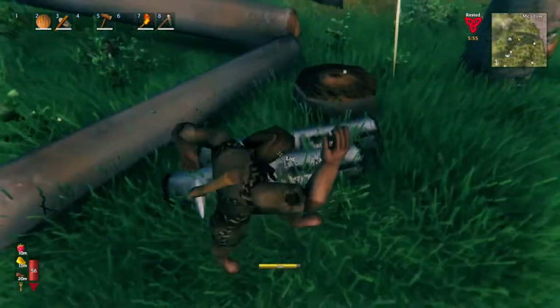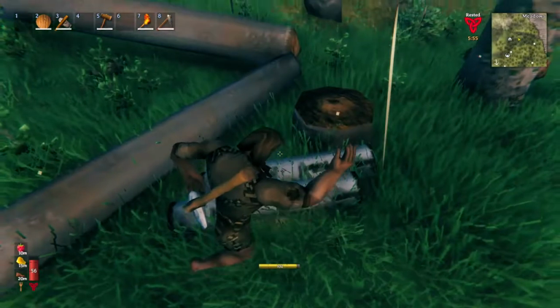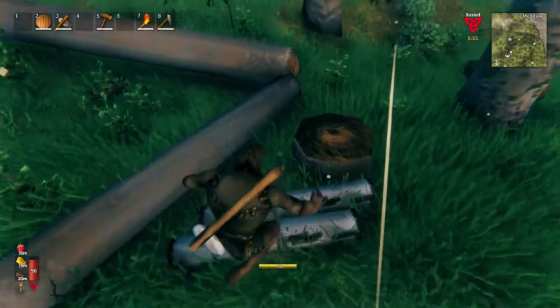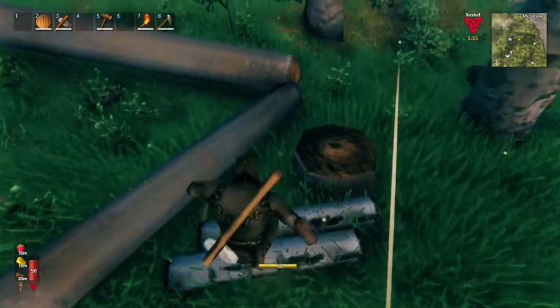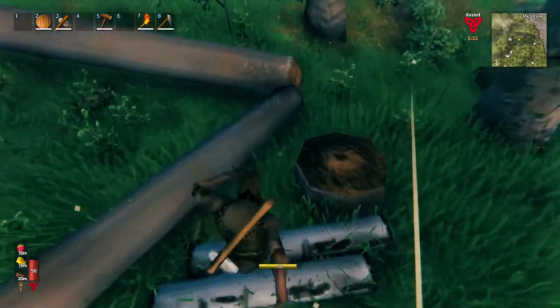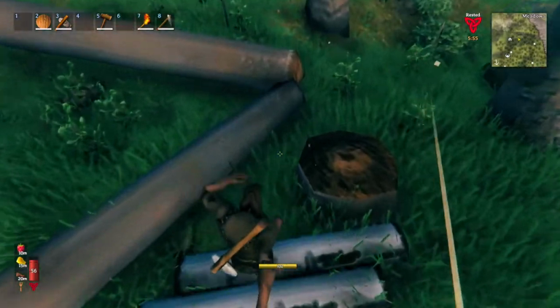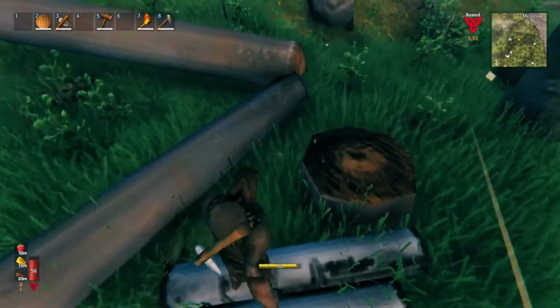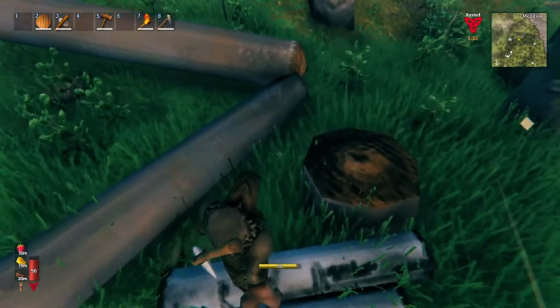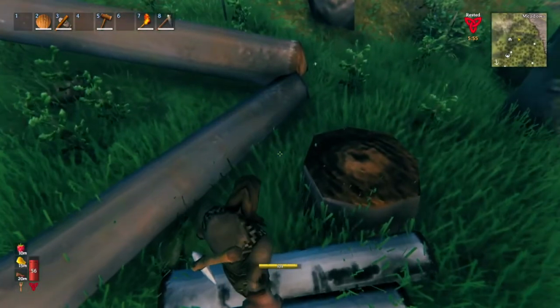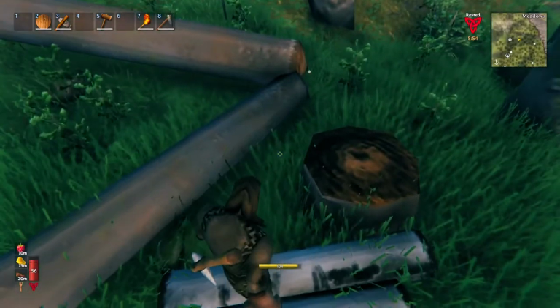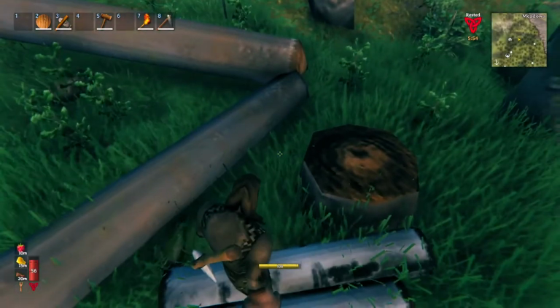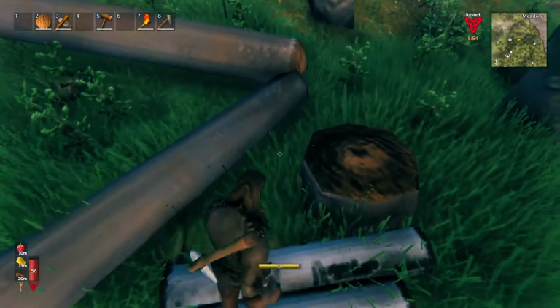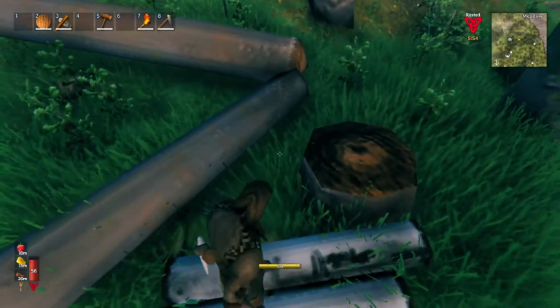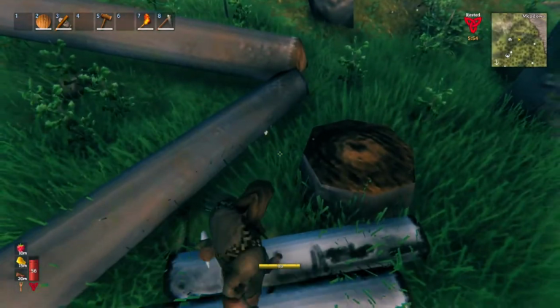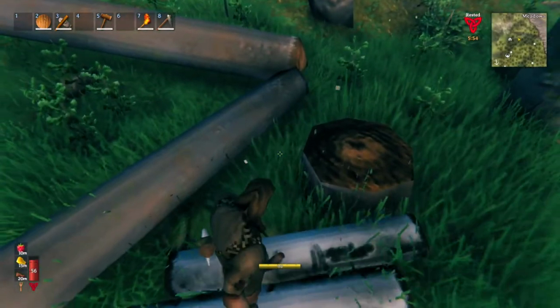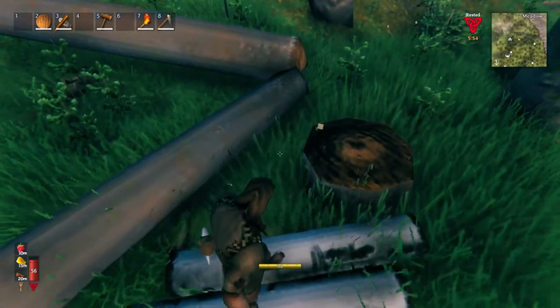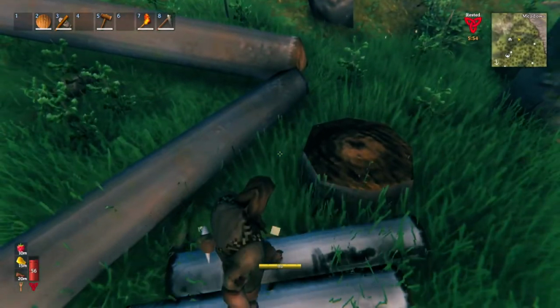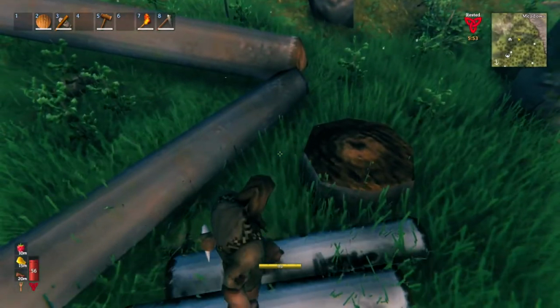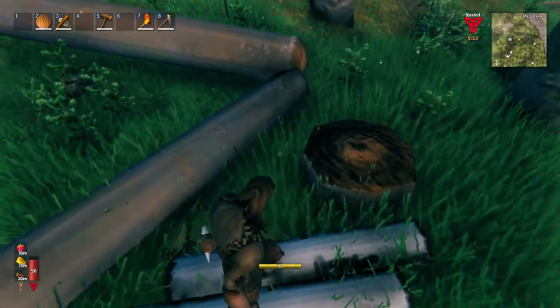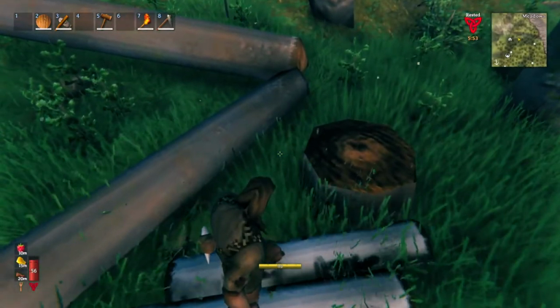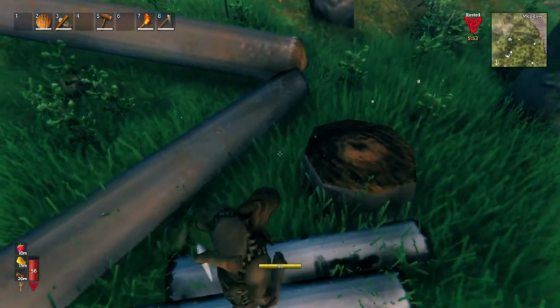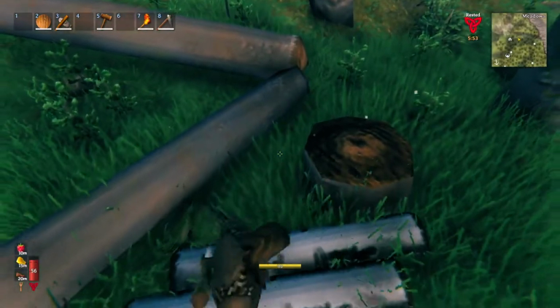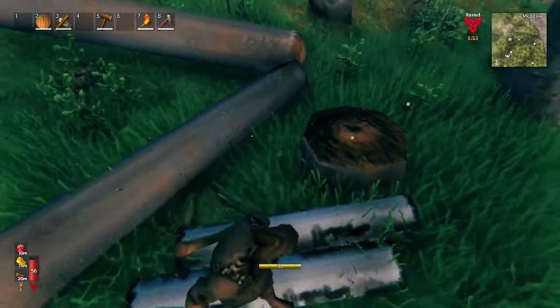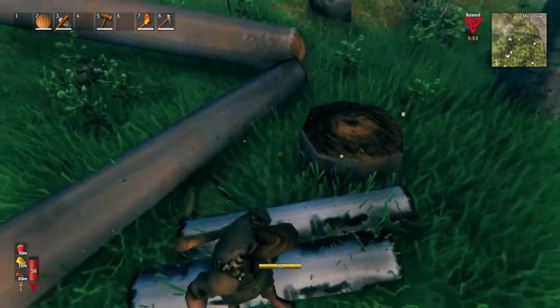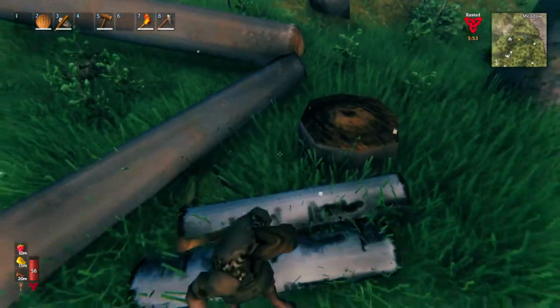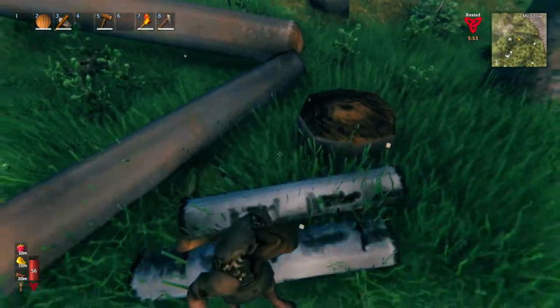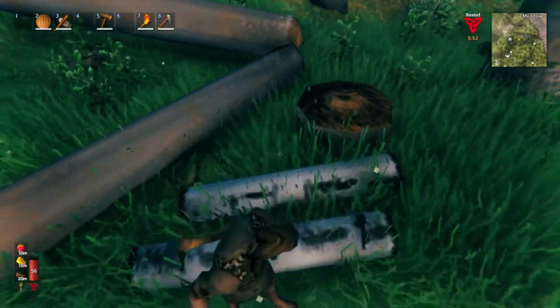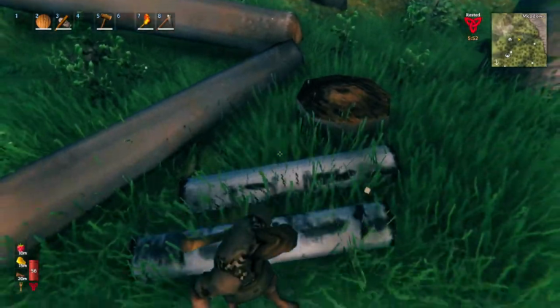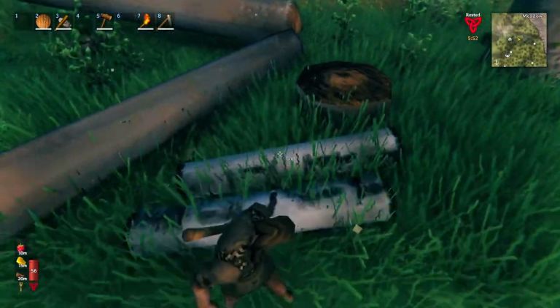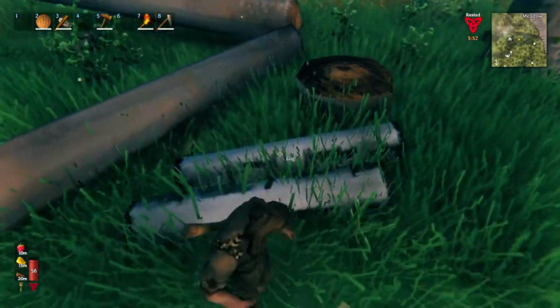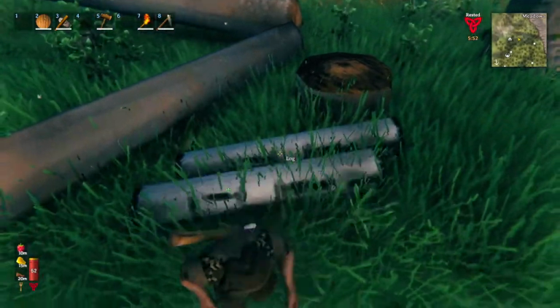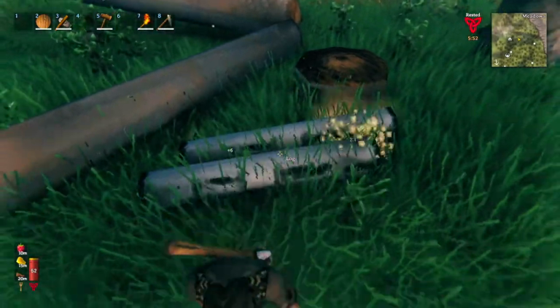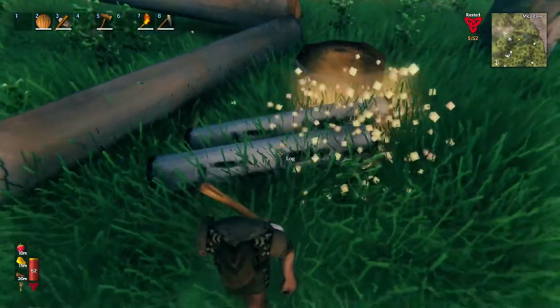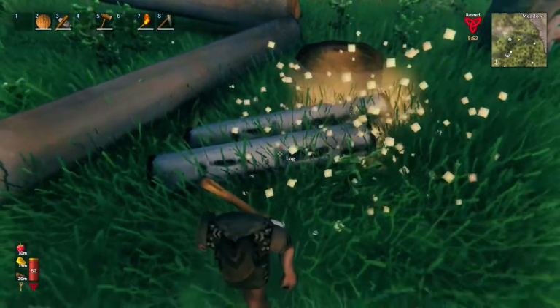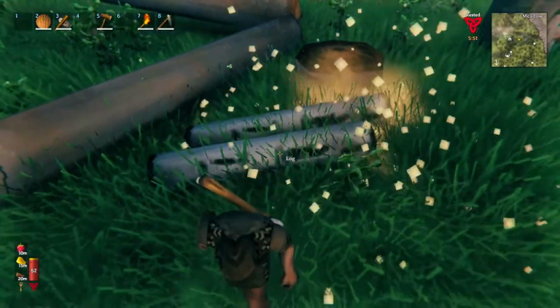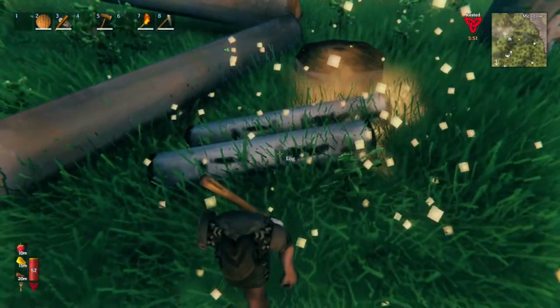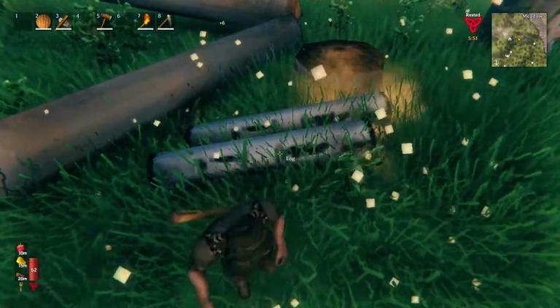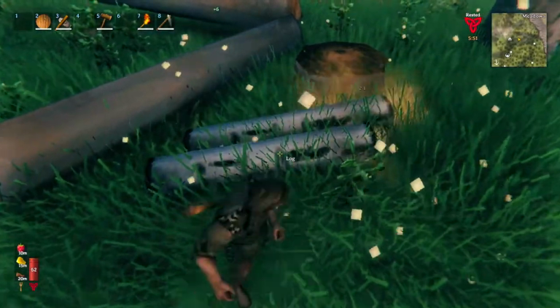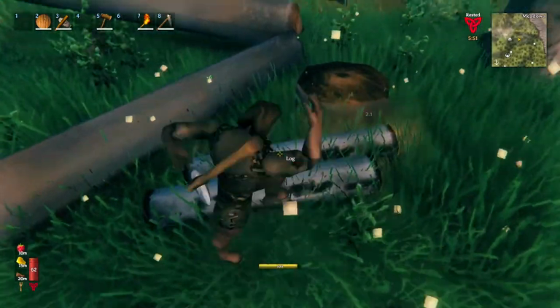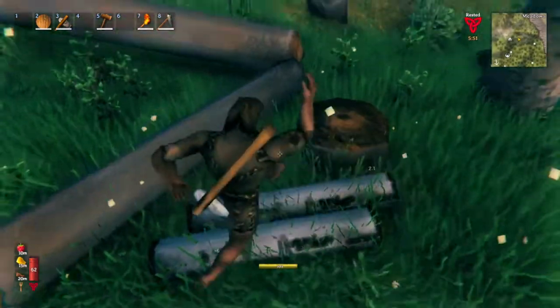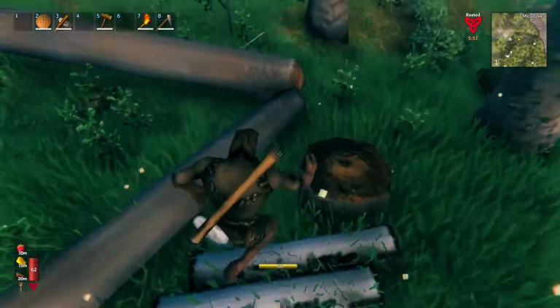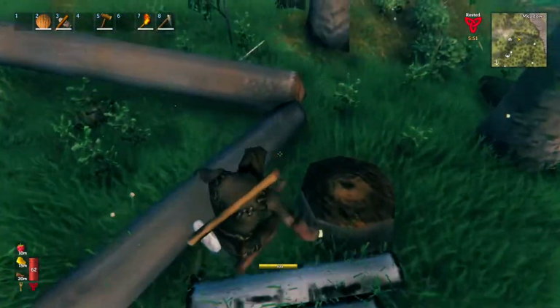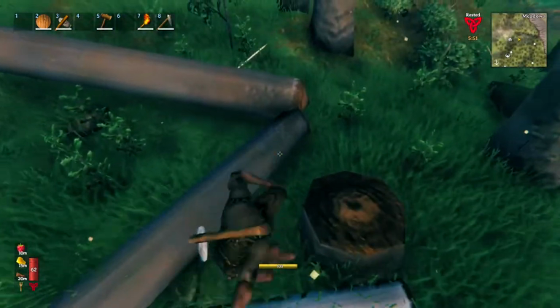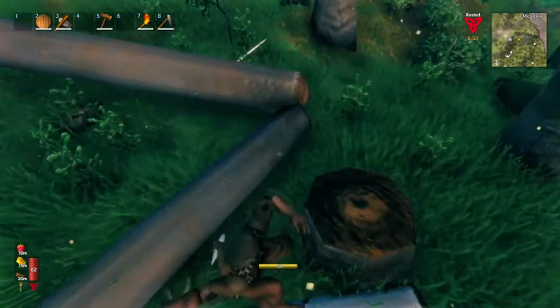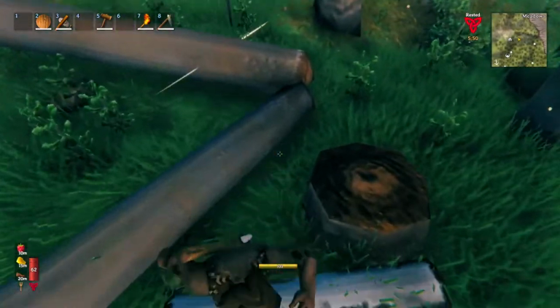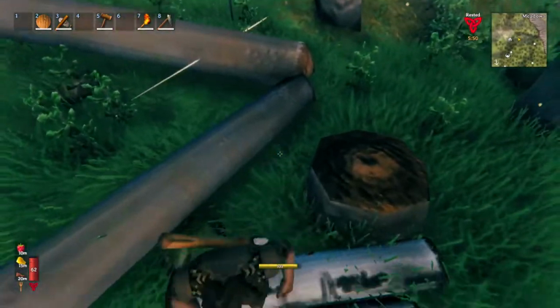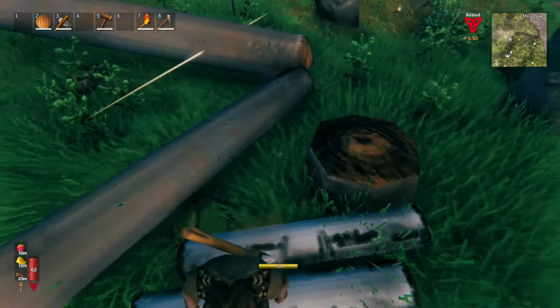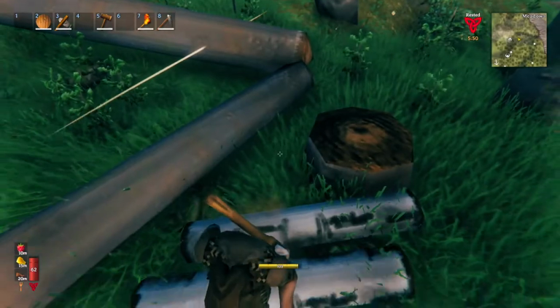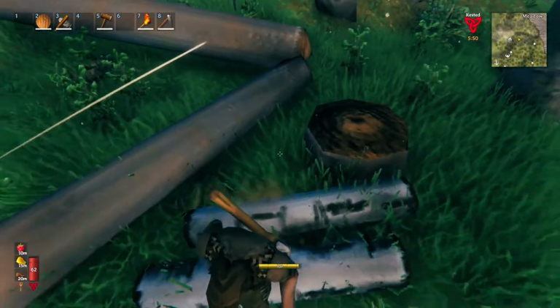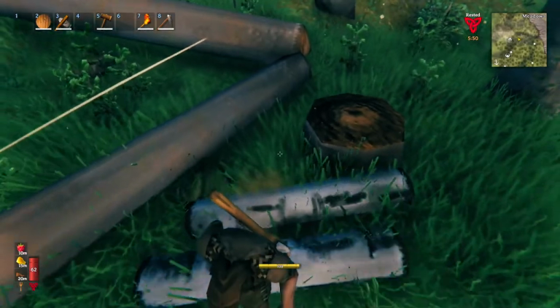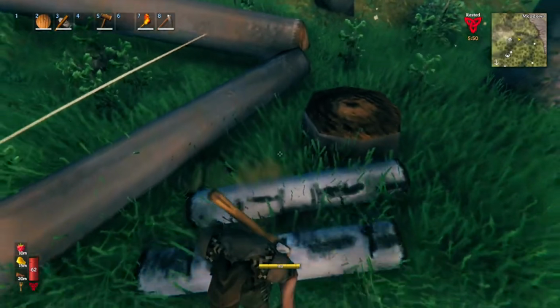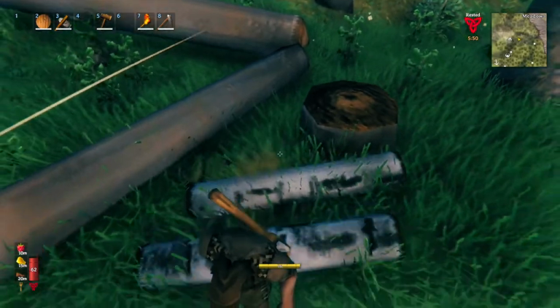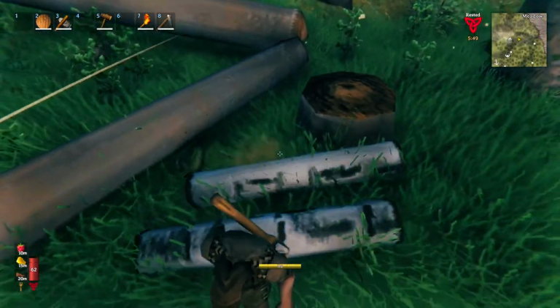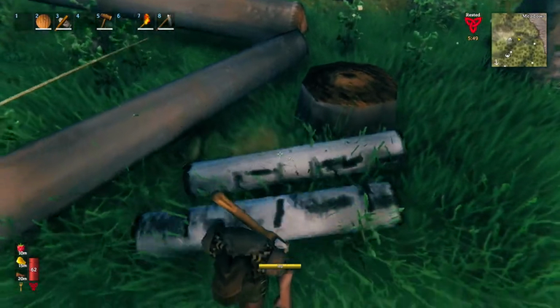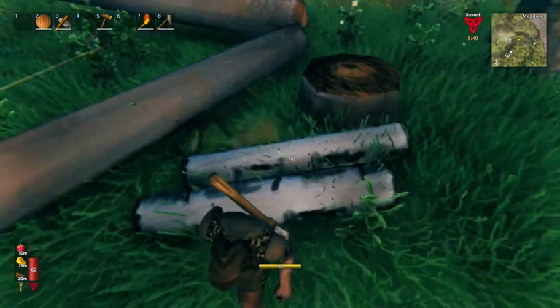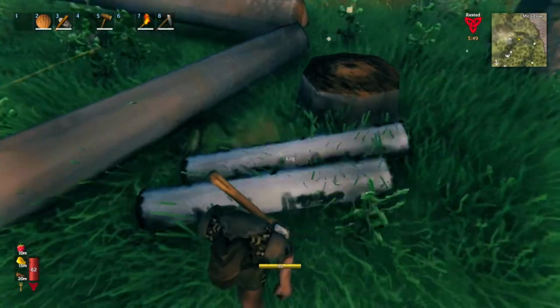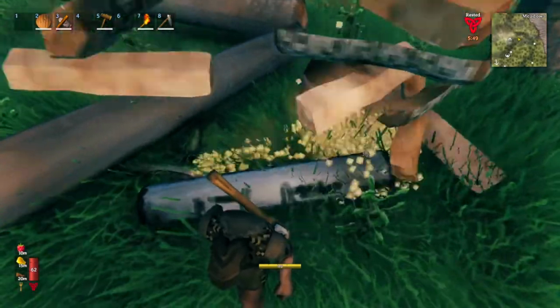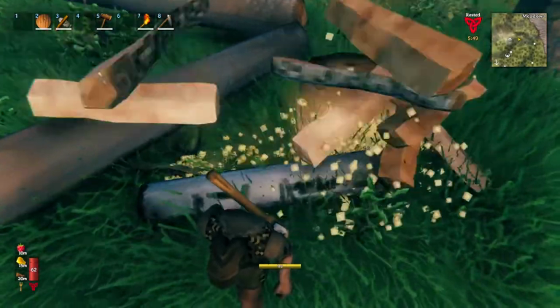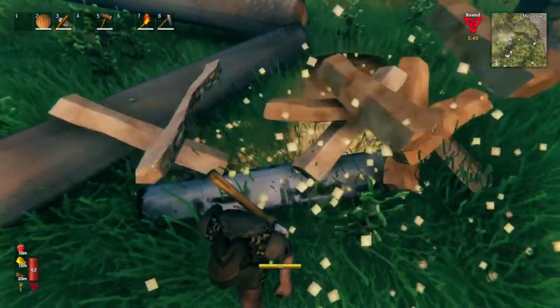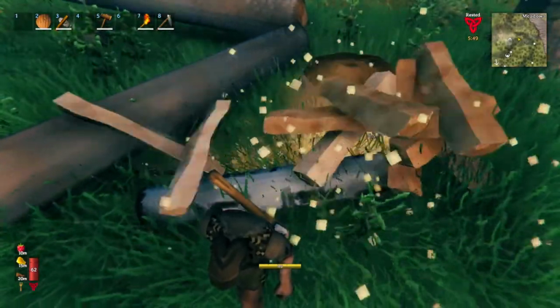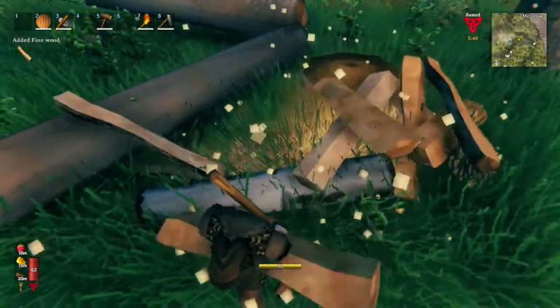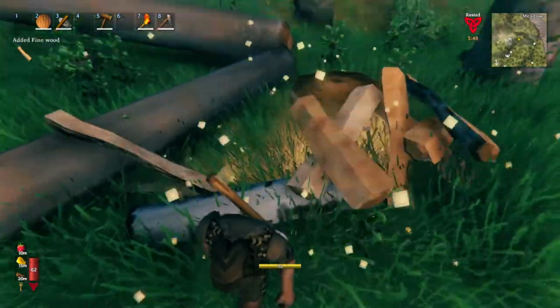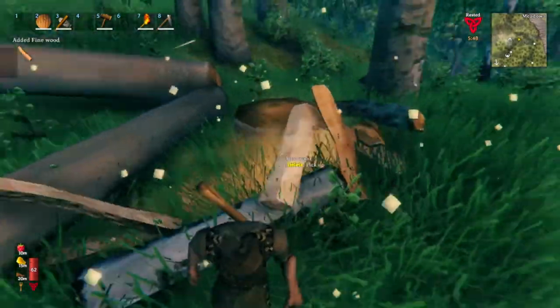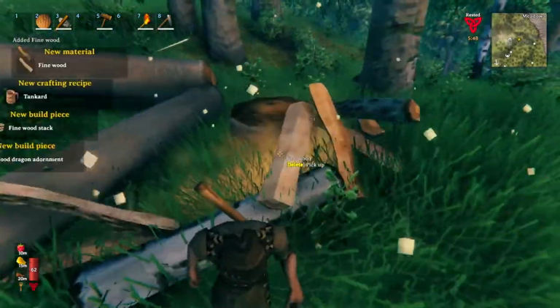Continue this until the birch falls and breaks into two logs. Then start rolling logs against each other or against other trees until the birch log breaks and you get finewood.